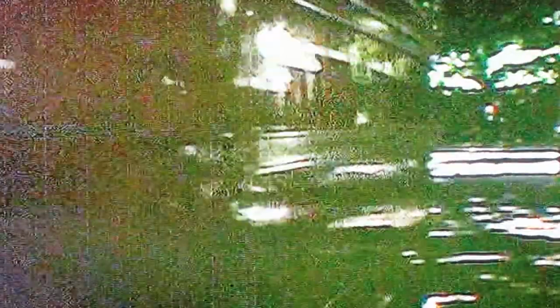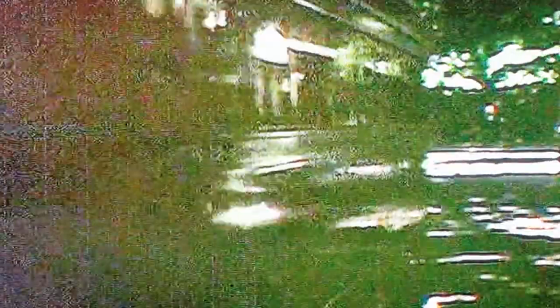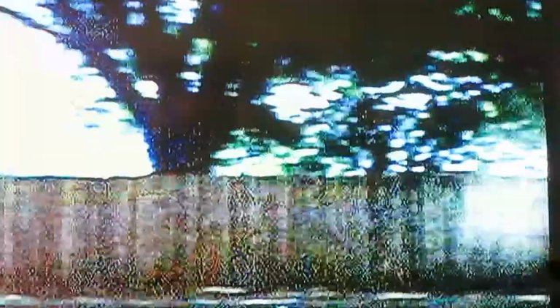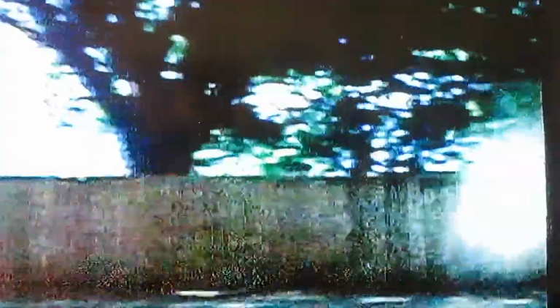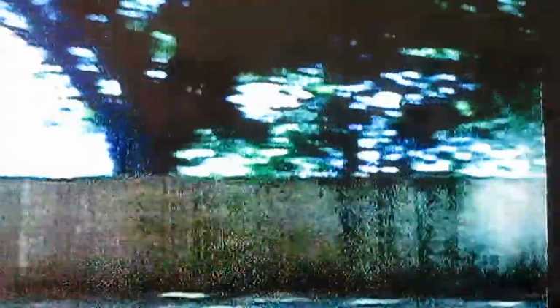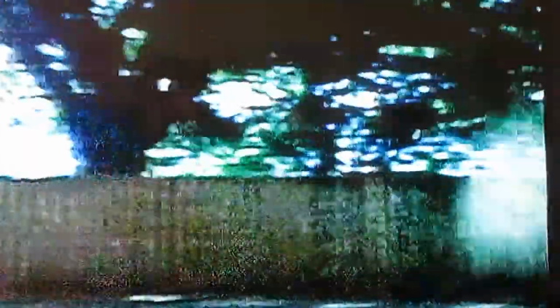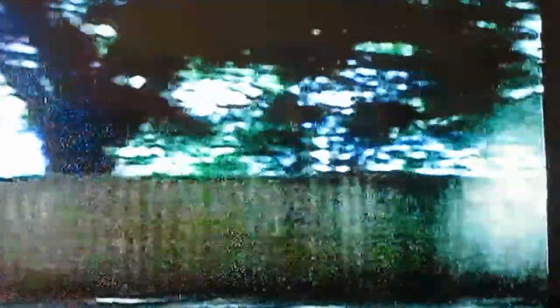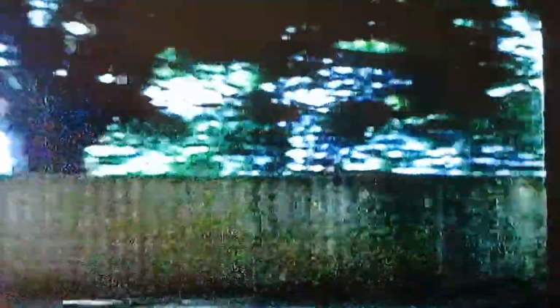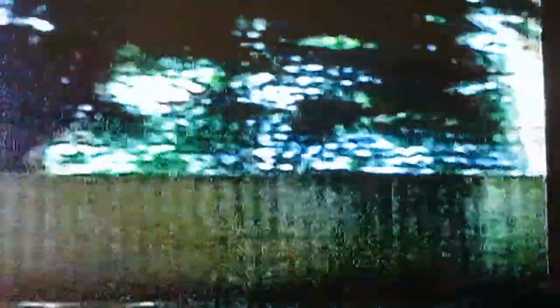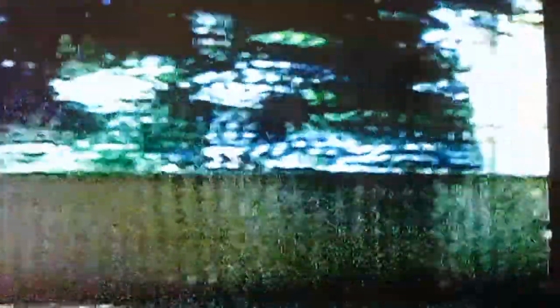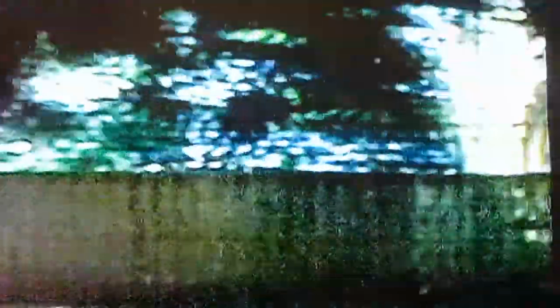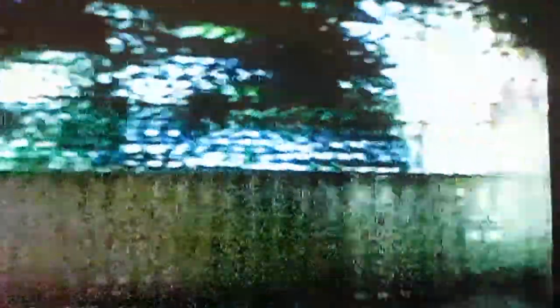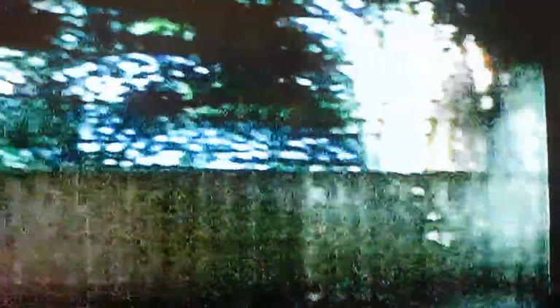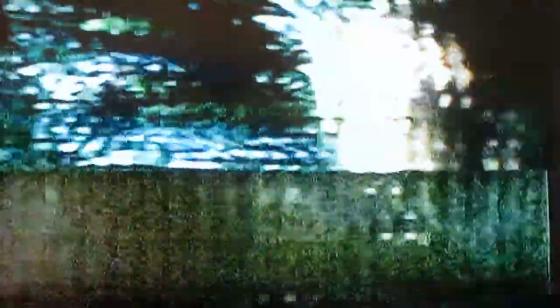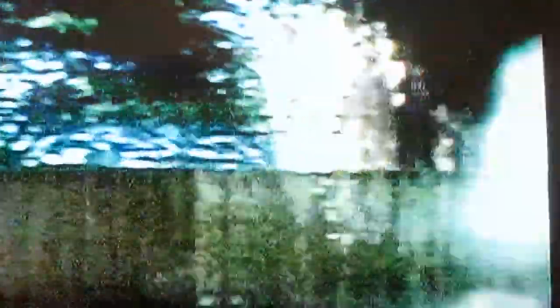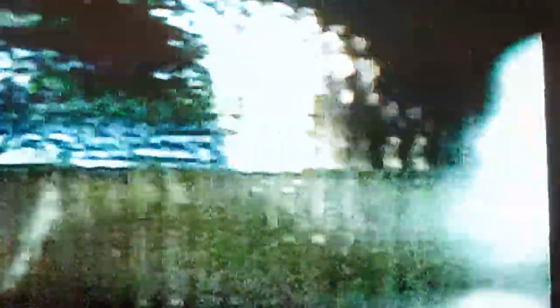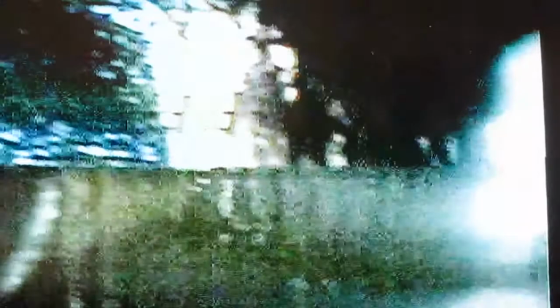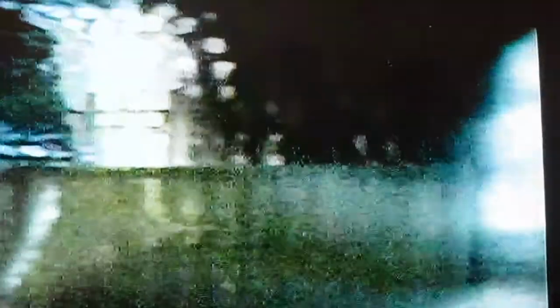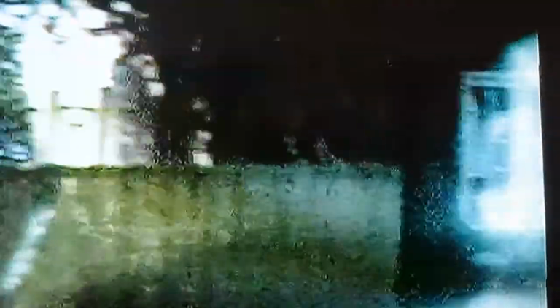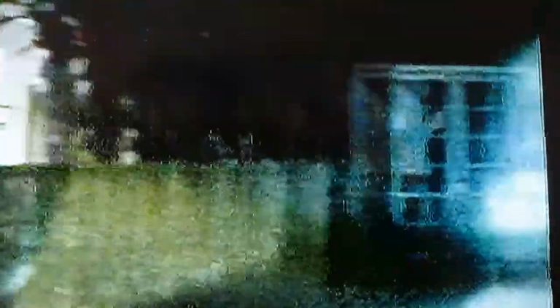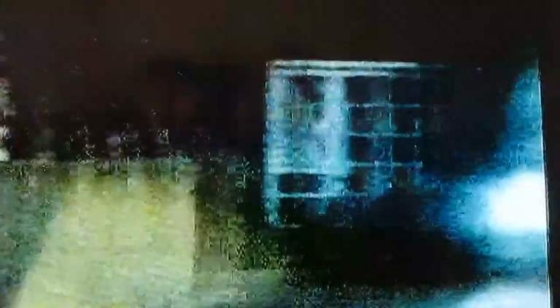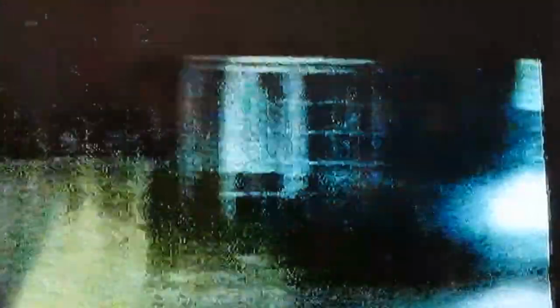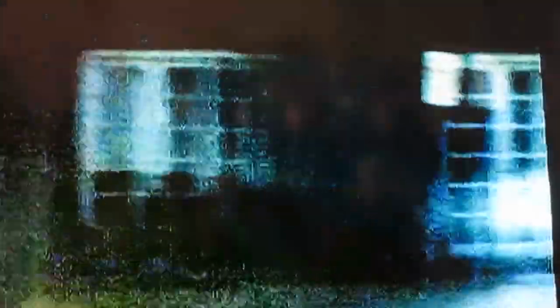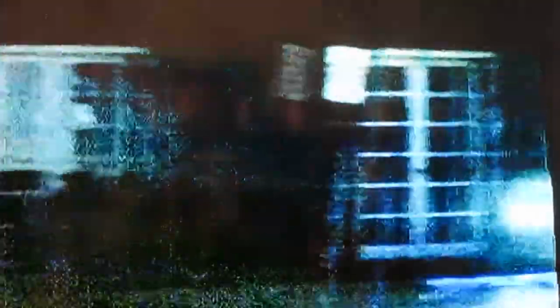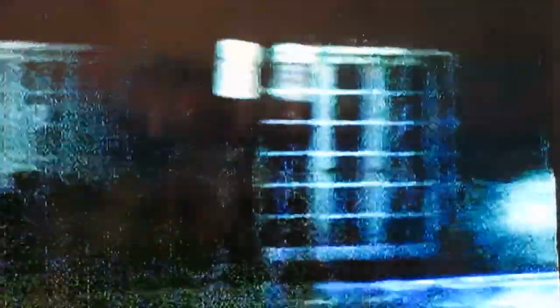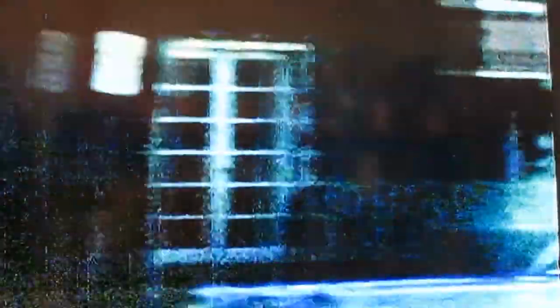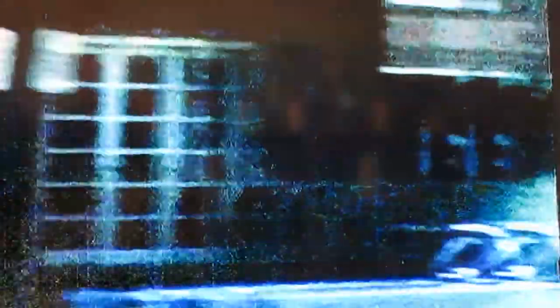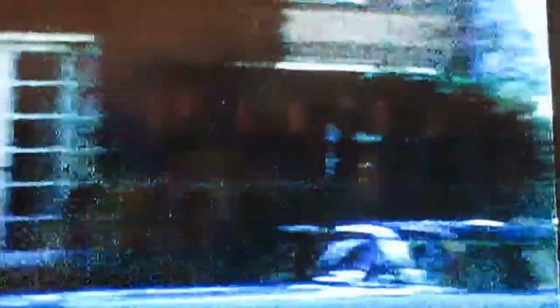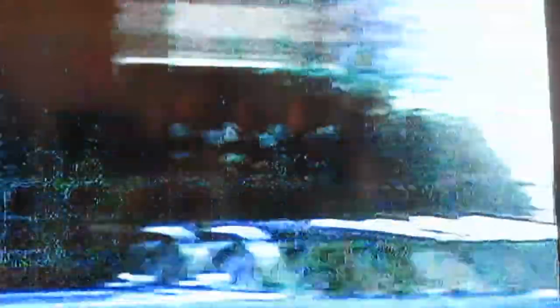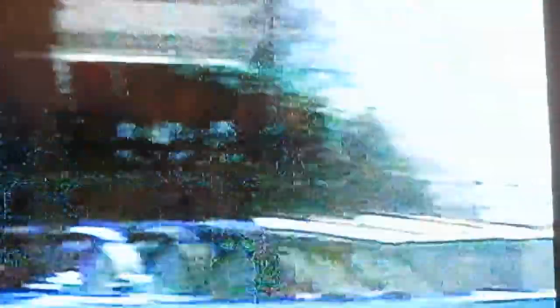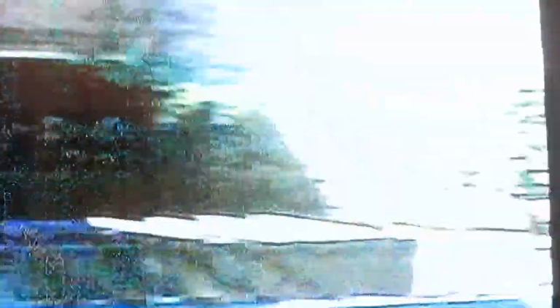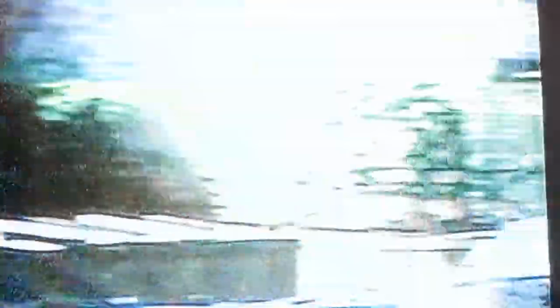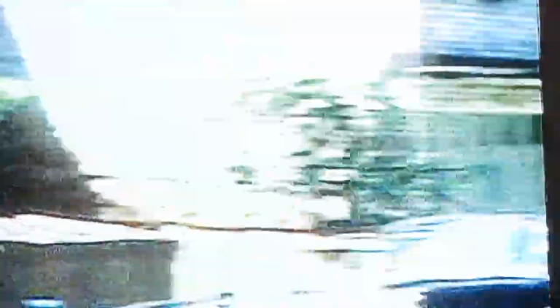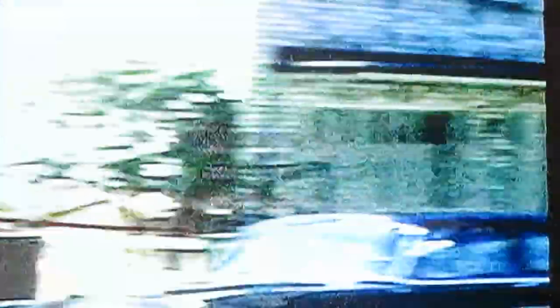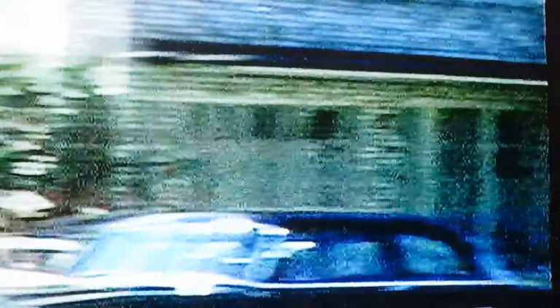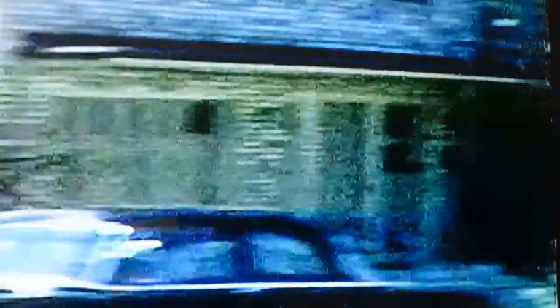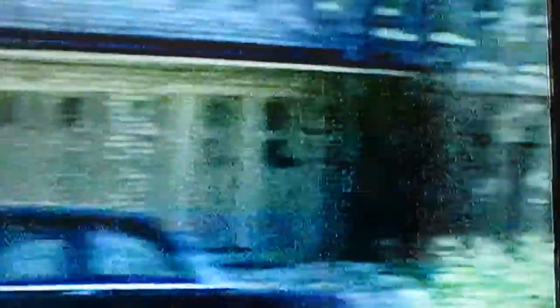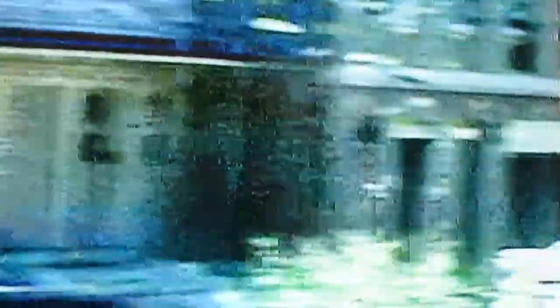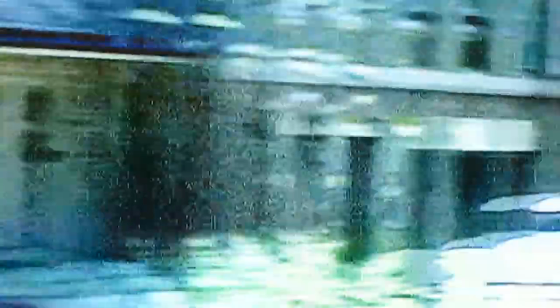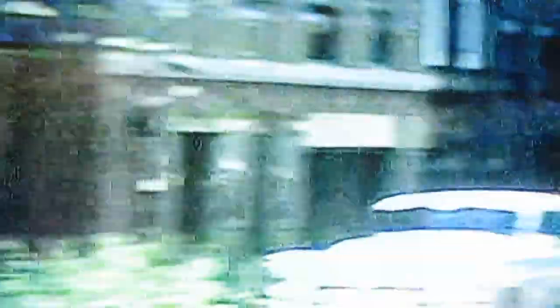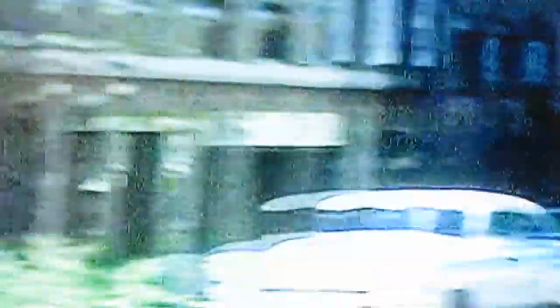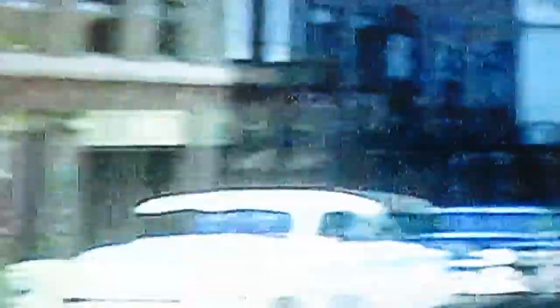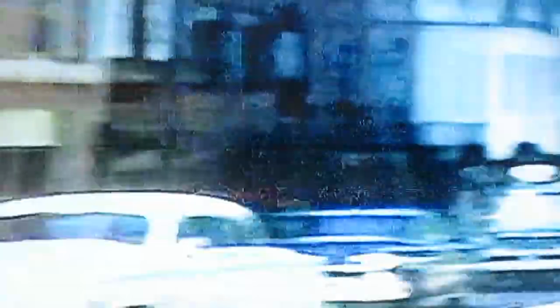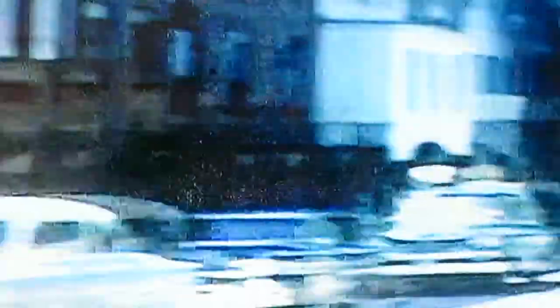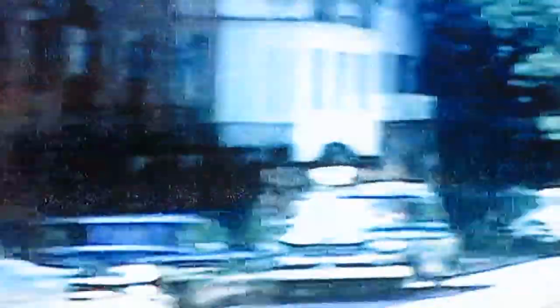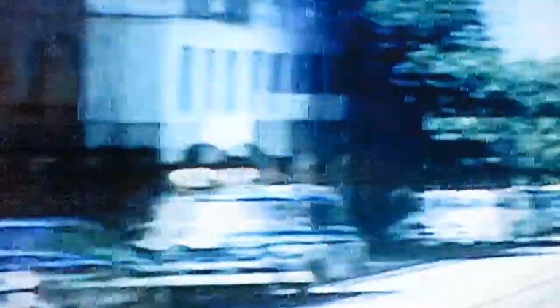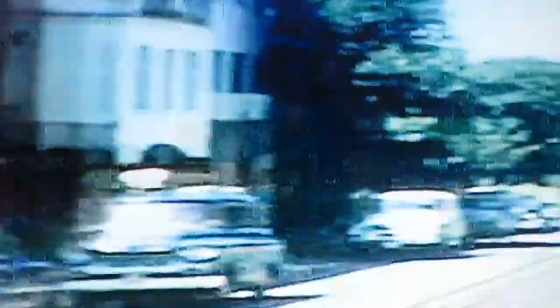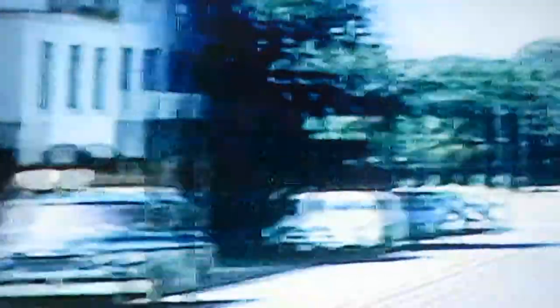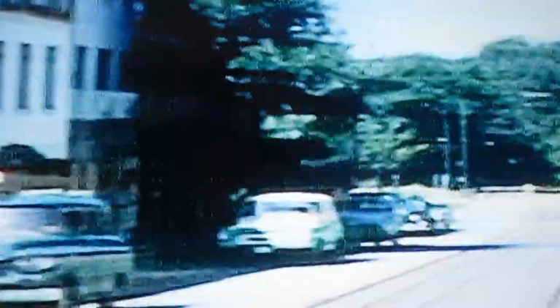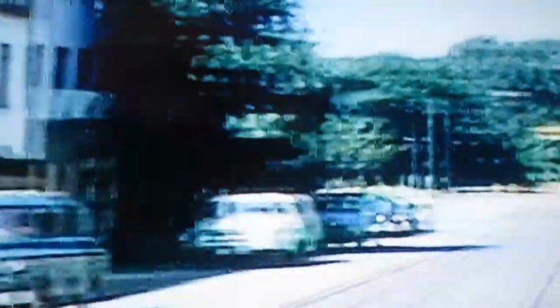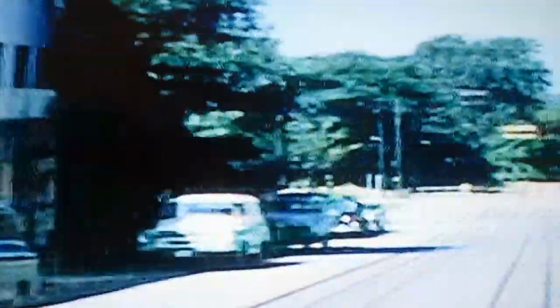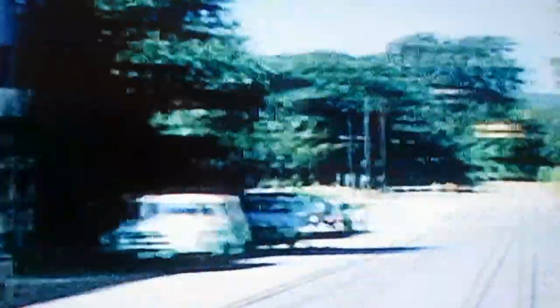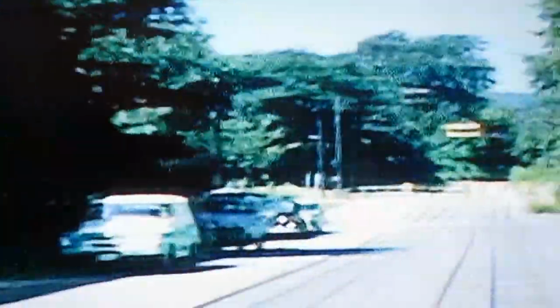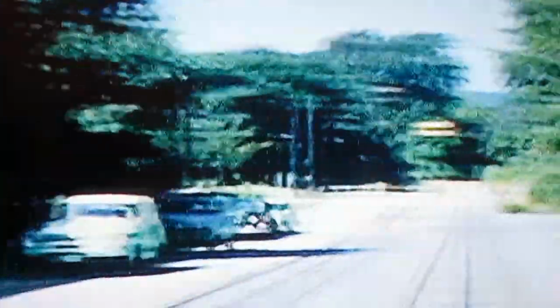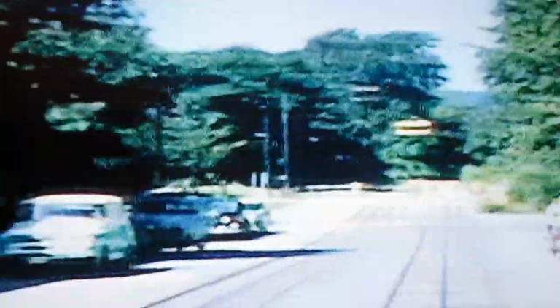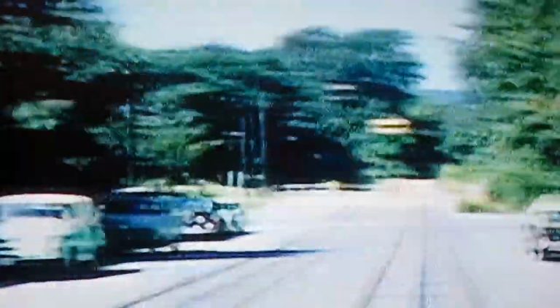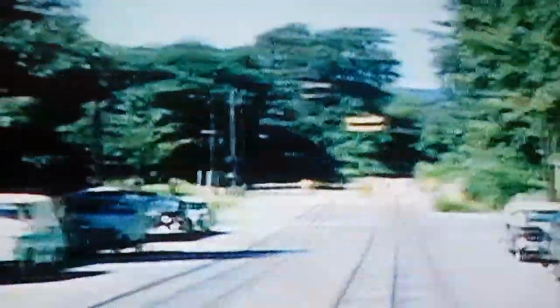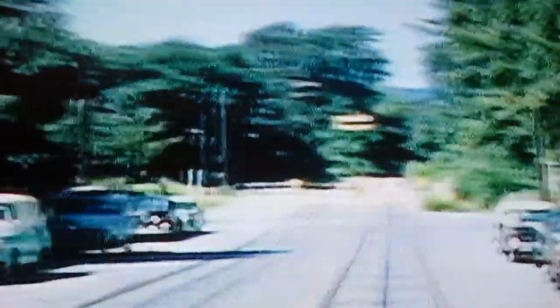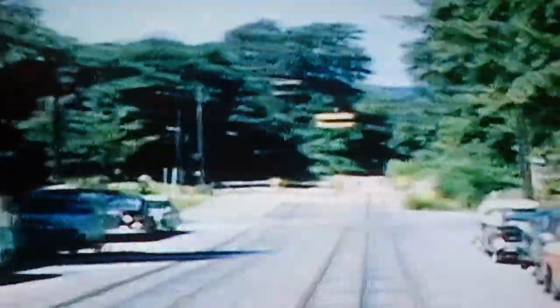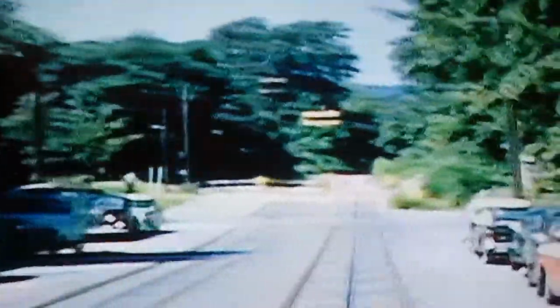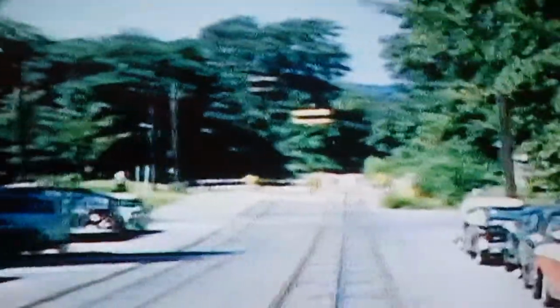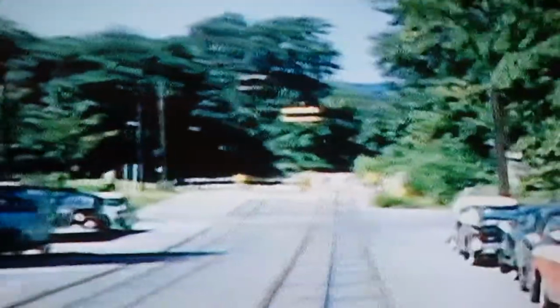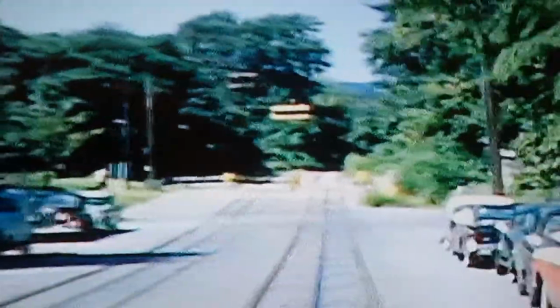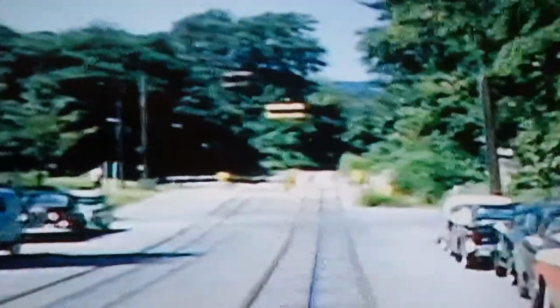Turning from 36th Street into Prospect Street. That's the plow pit in the distance.